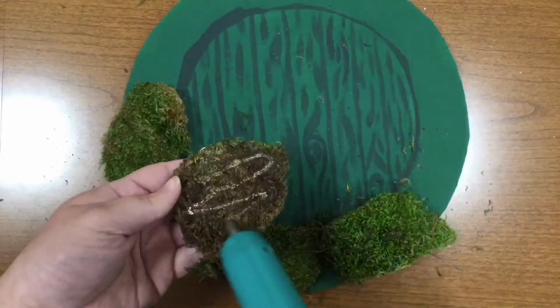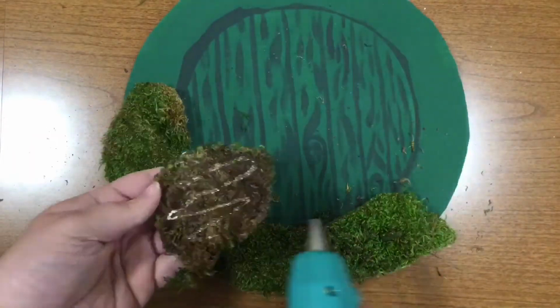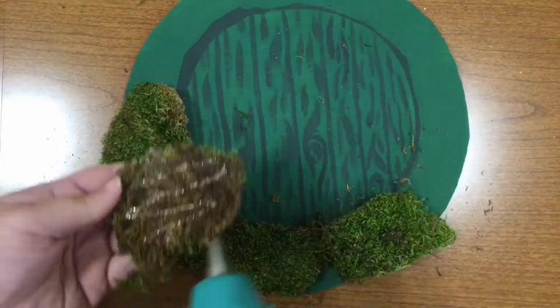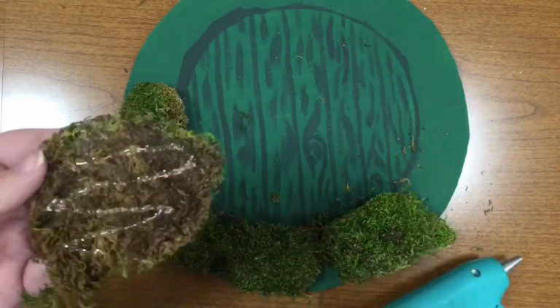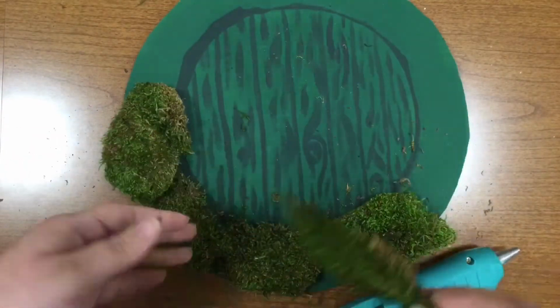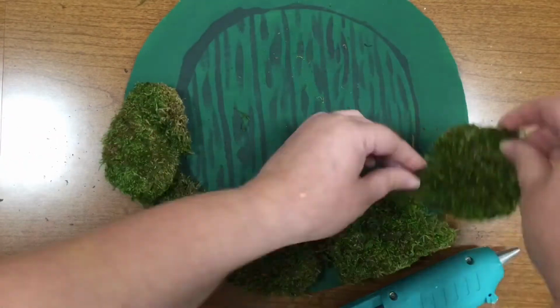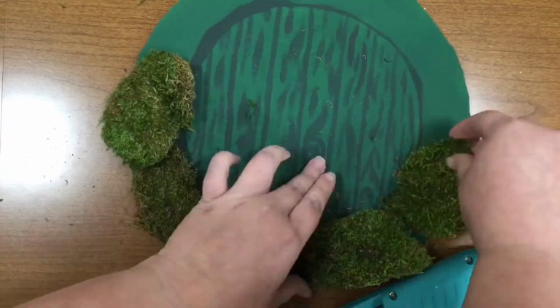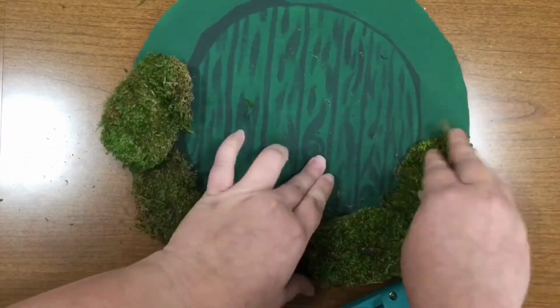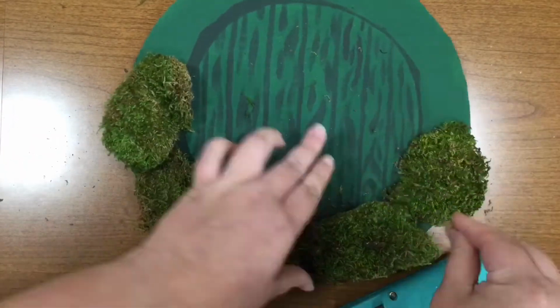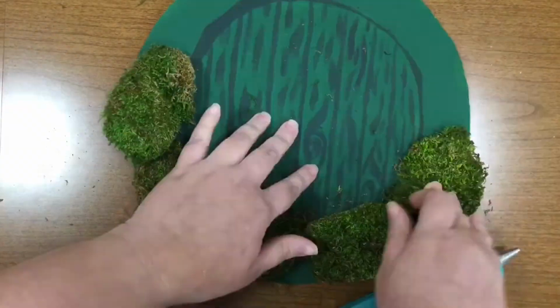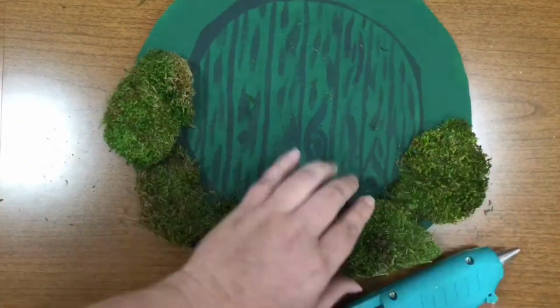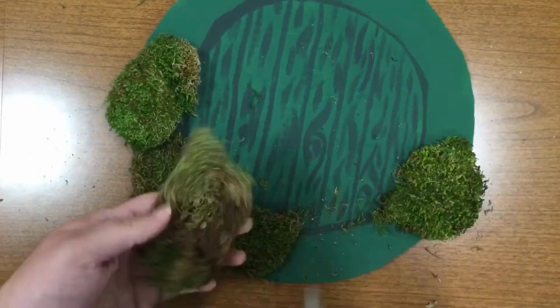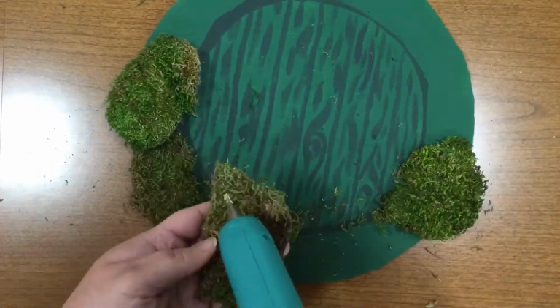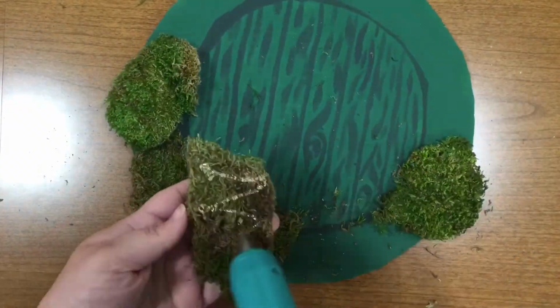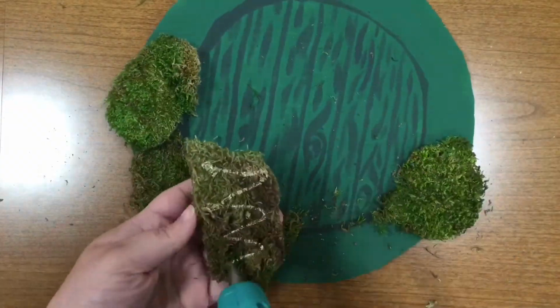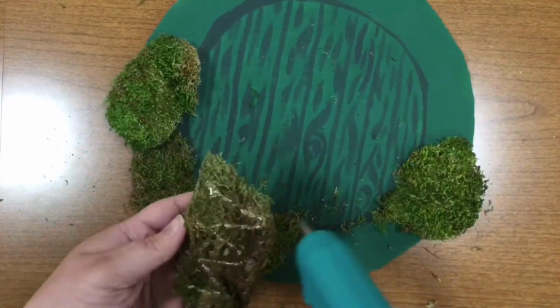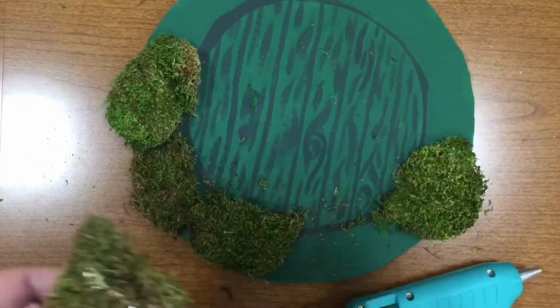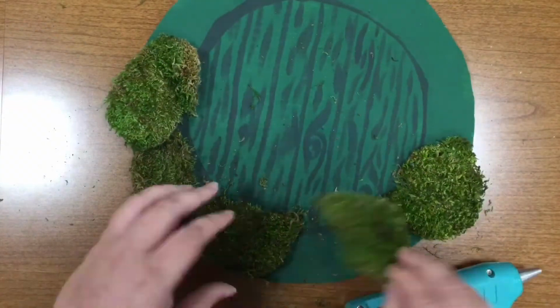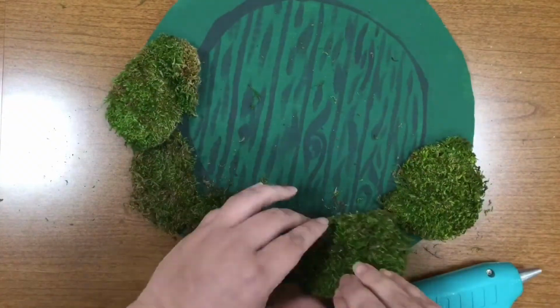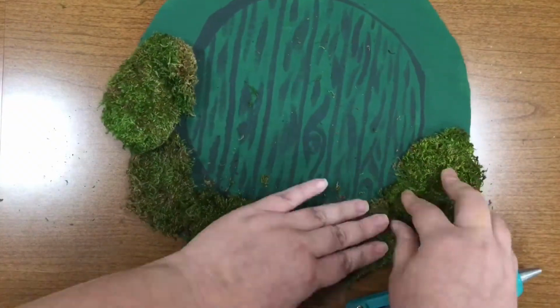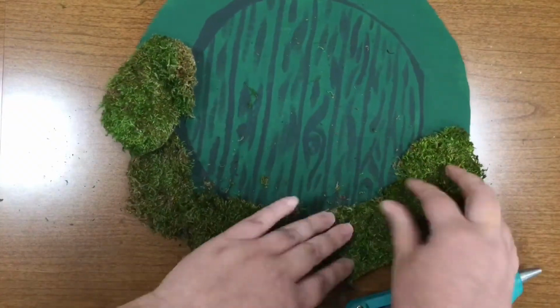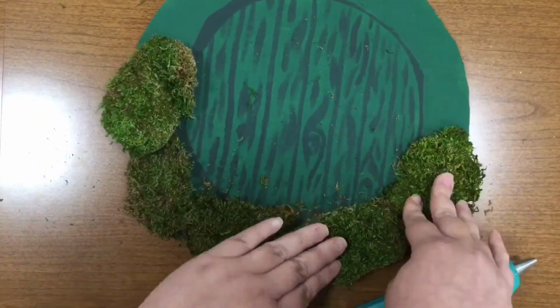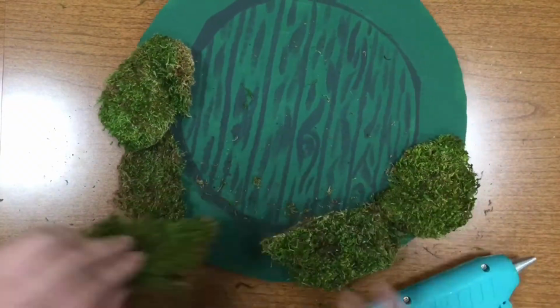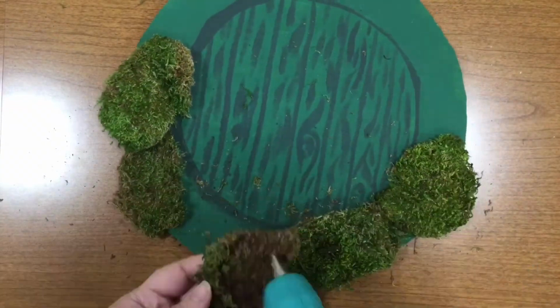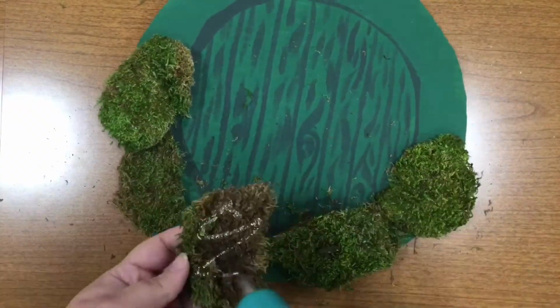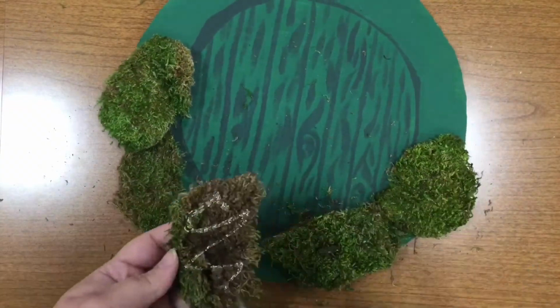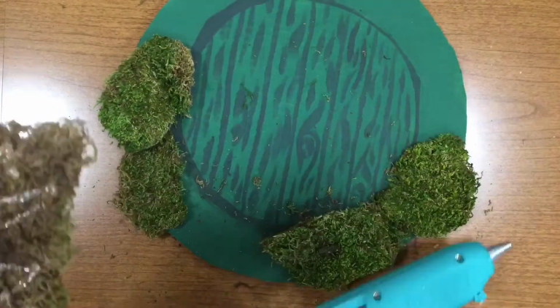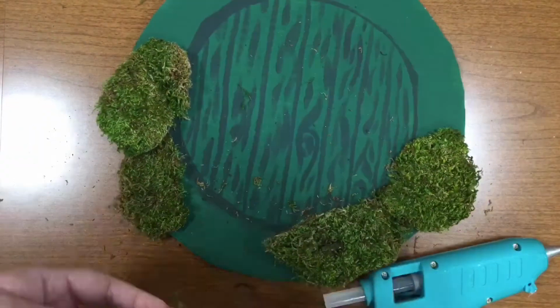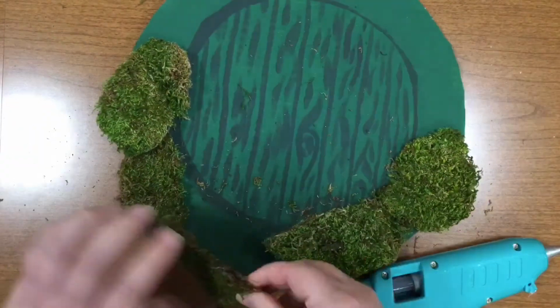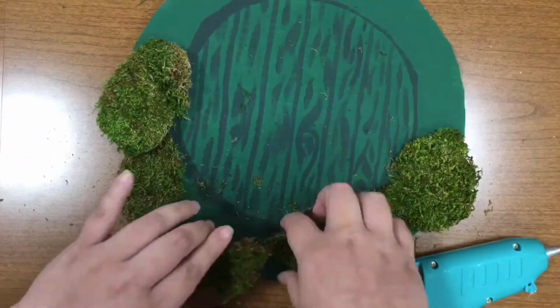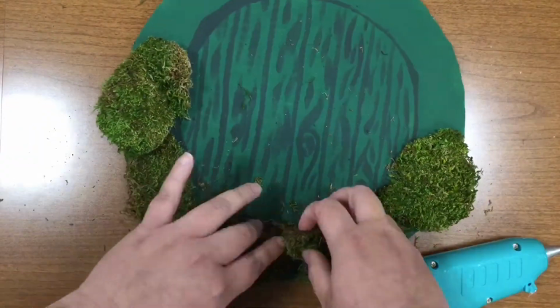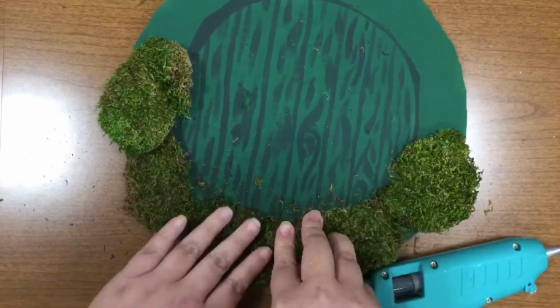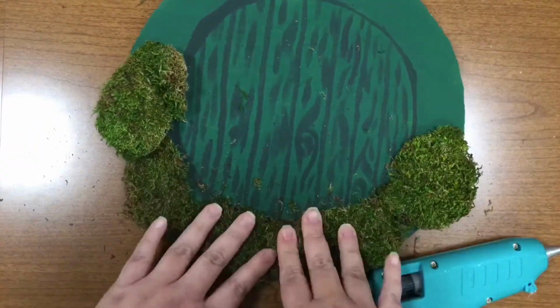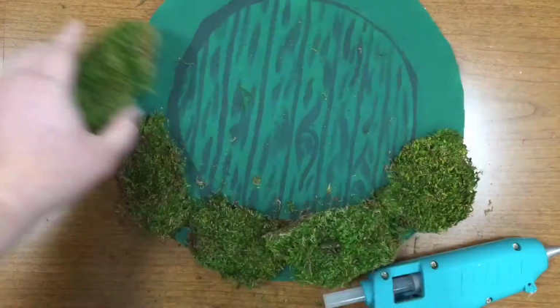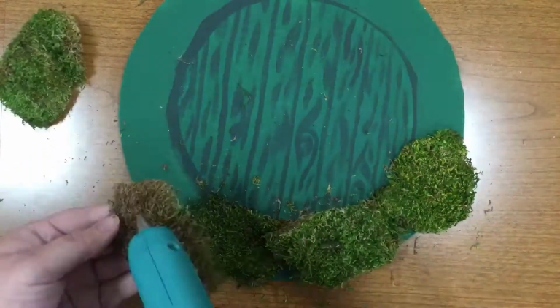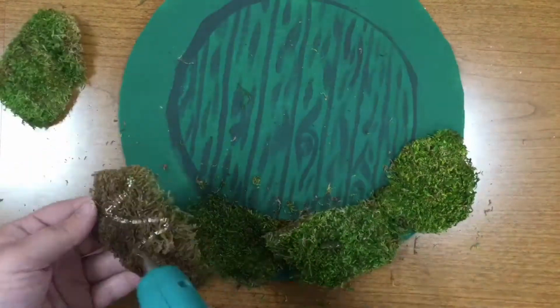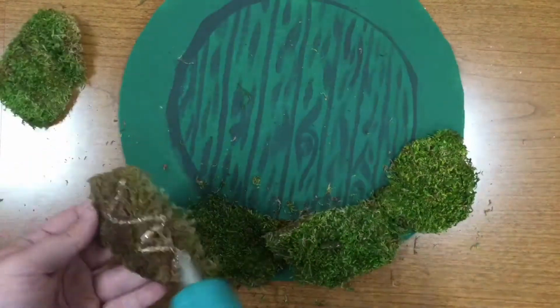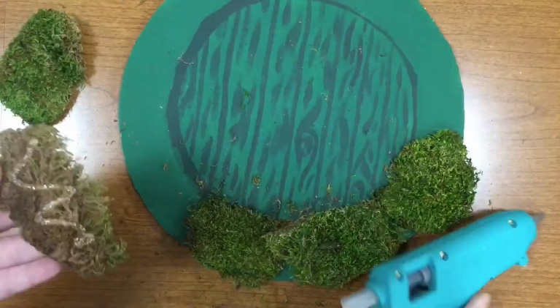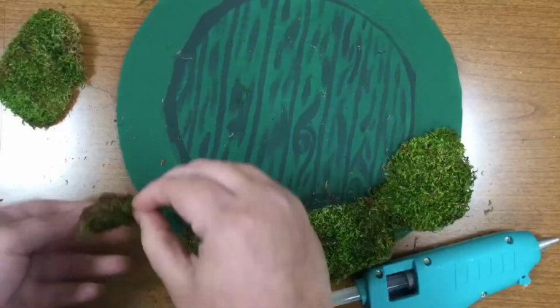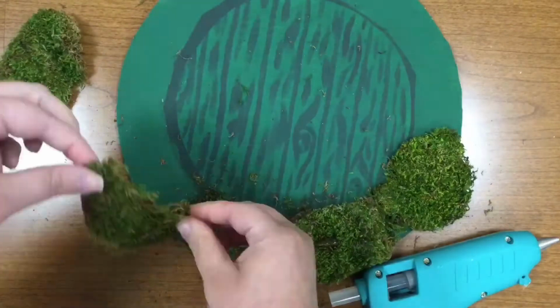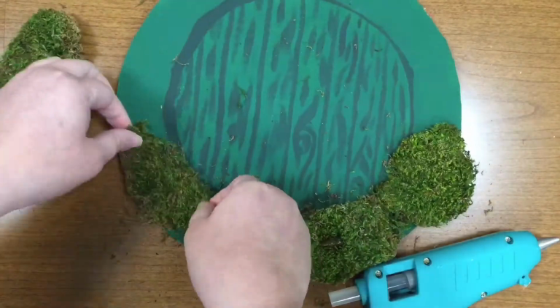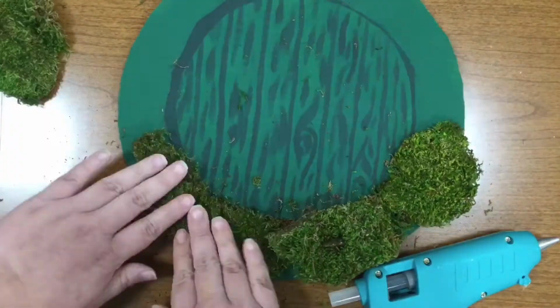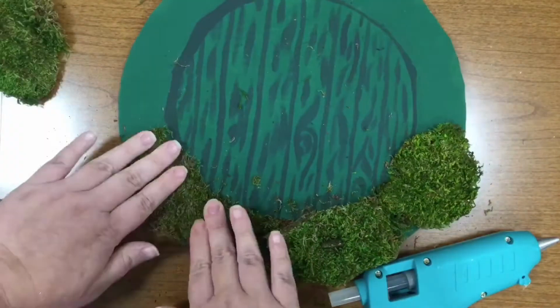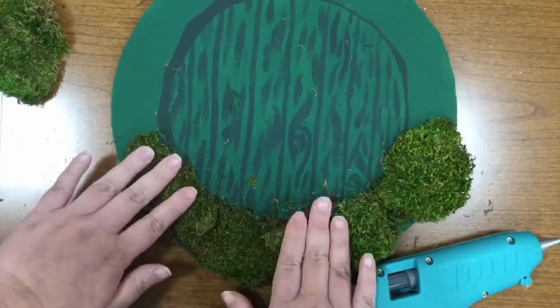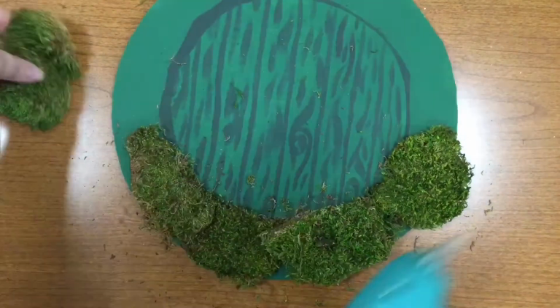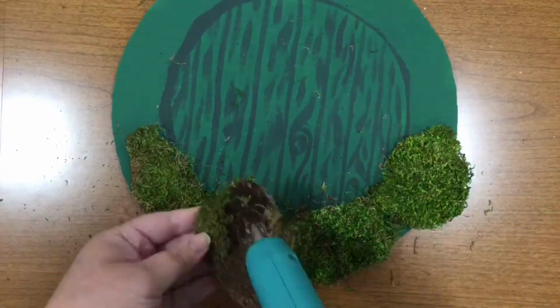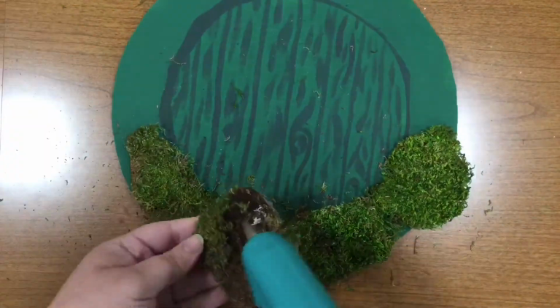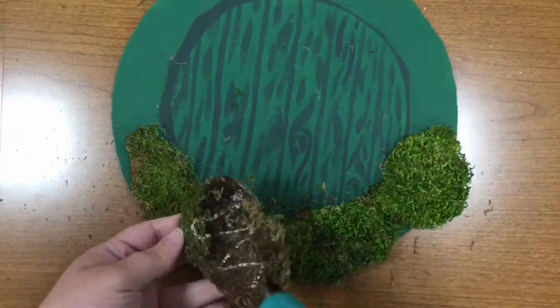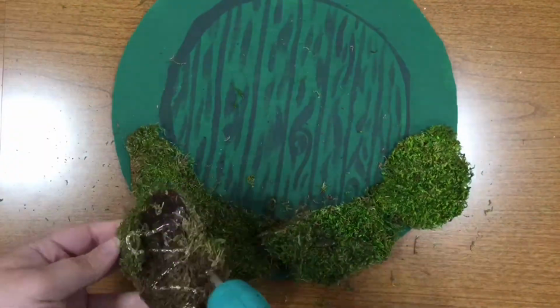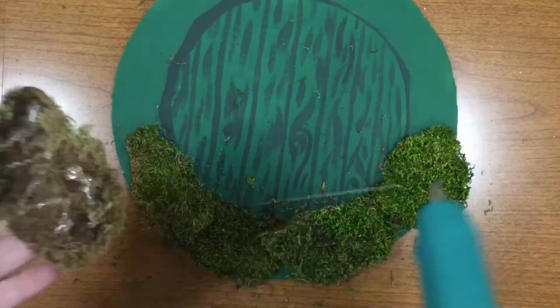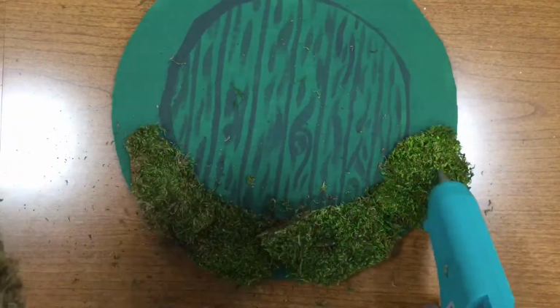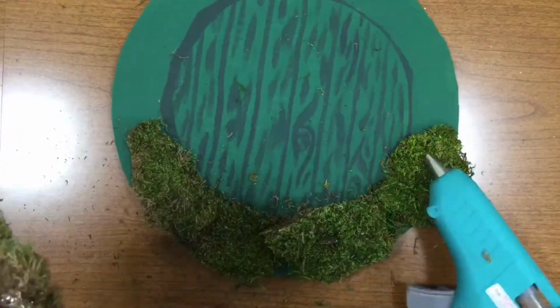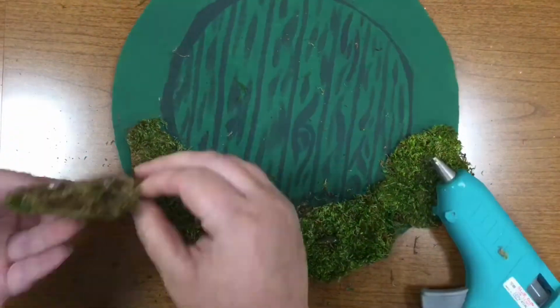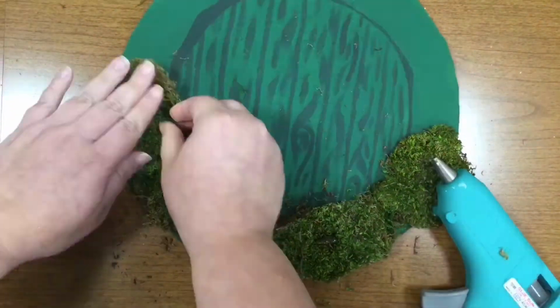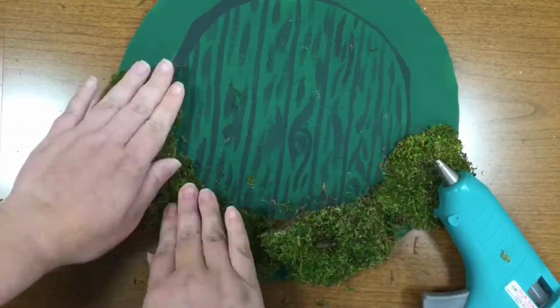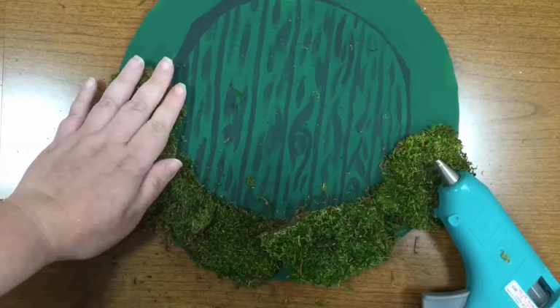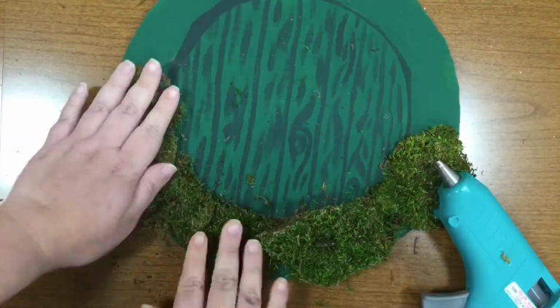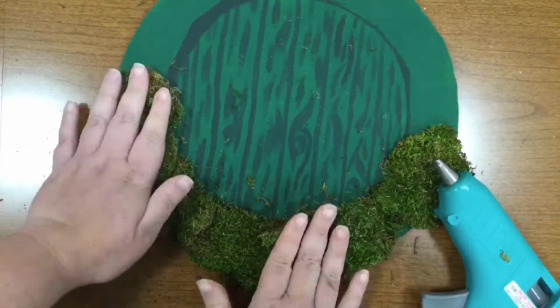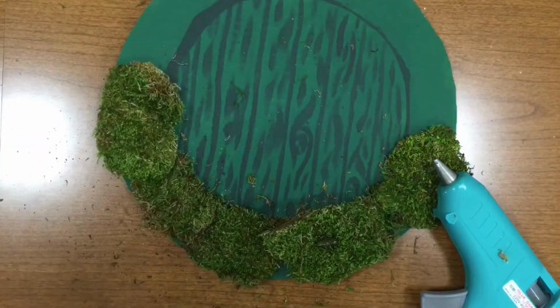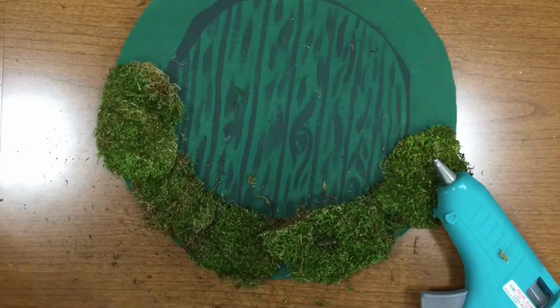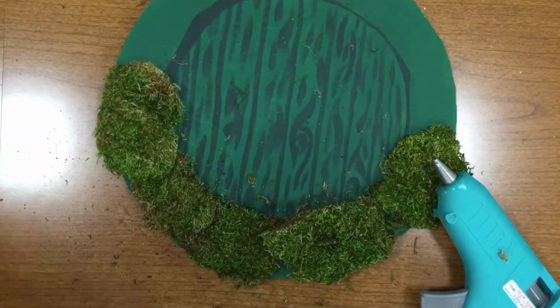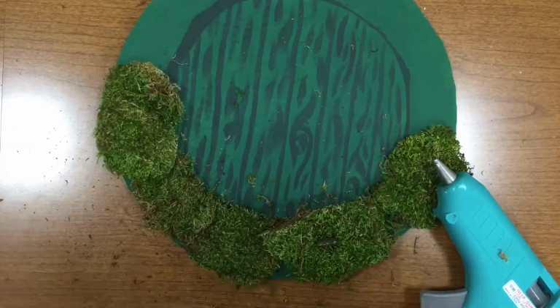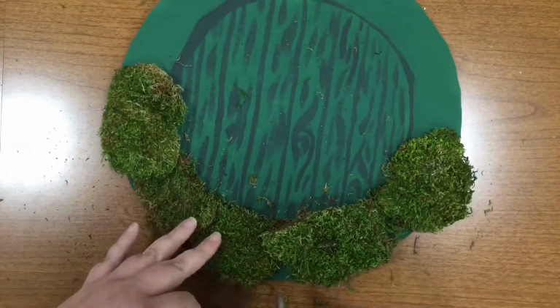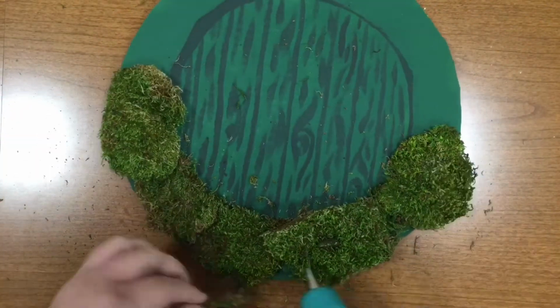Next, I'll be hot gluing the moss down. This is just a moss that I got from a local craft store — you can also get this online.